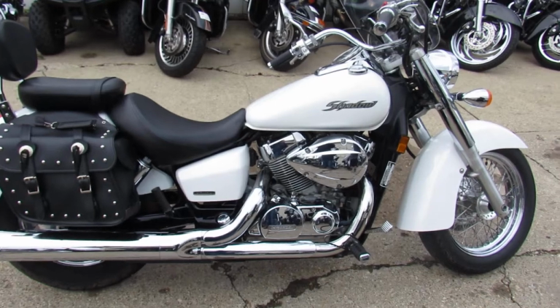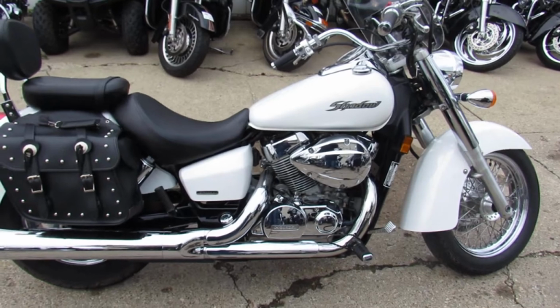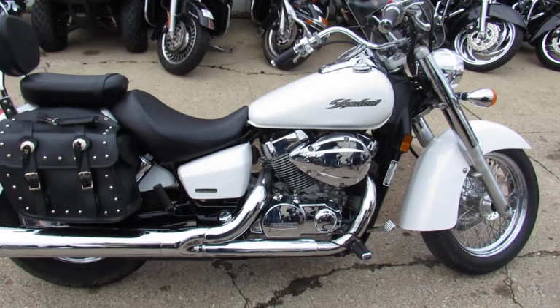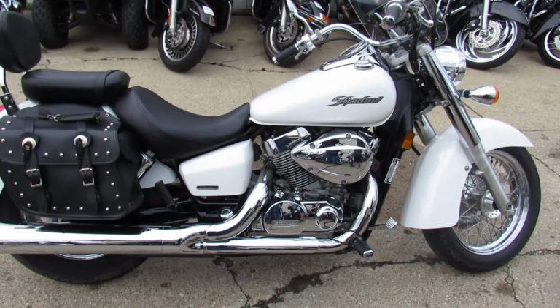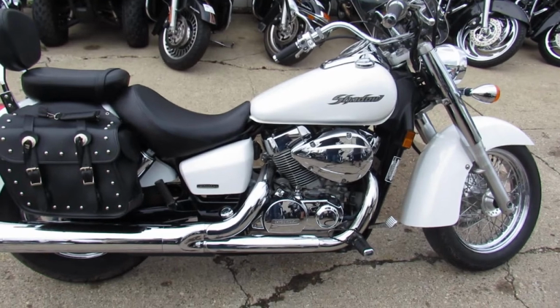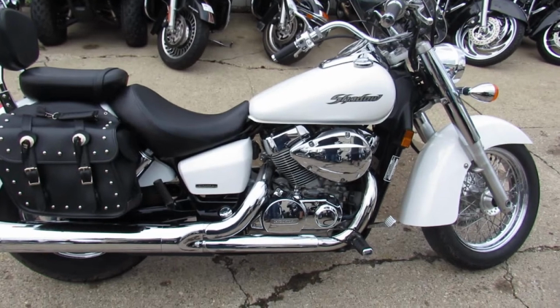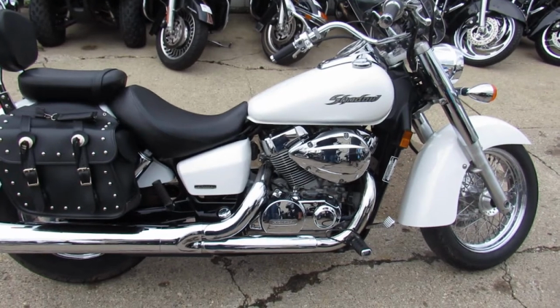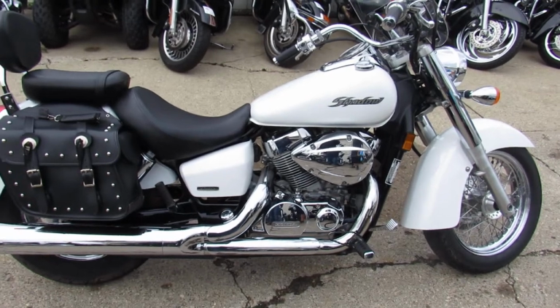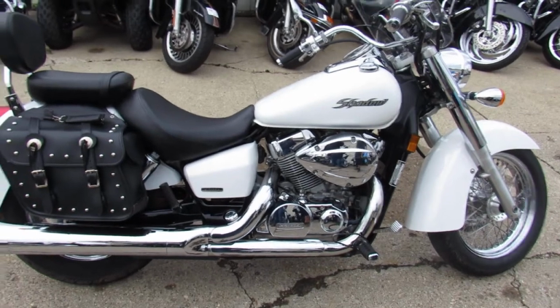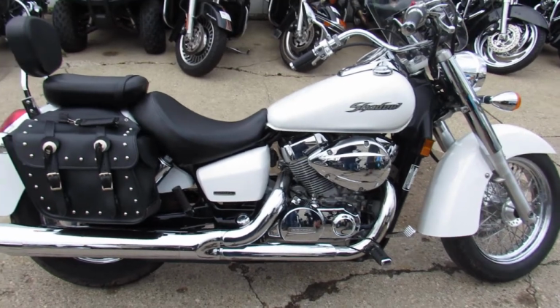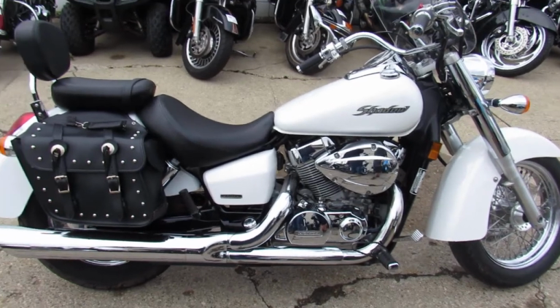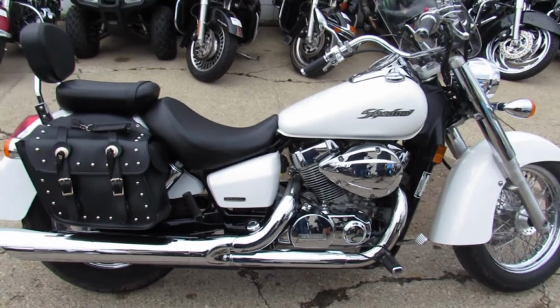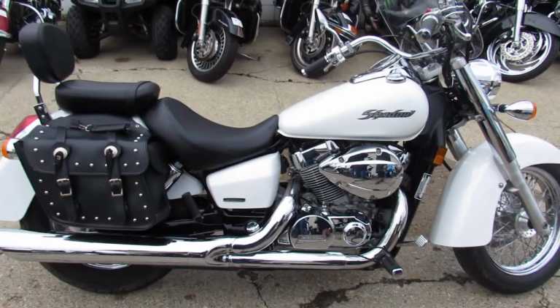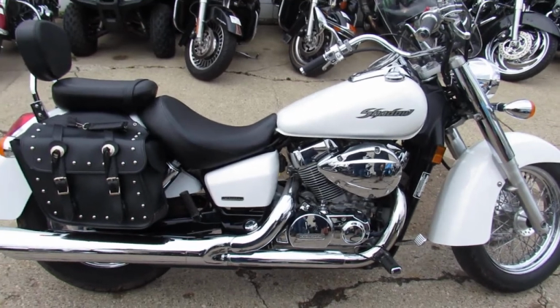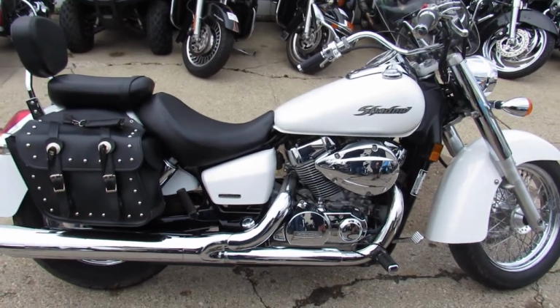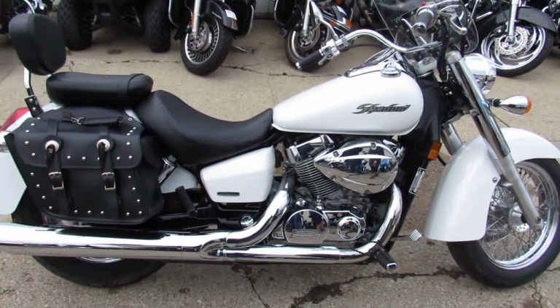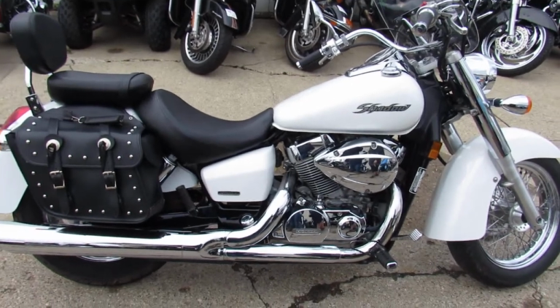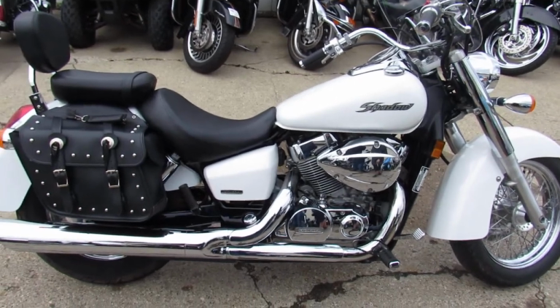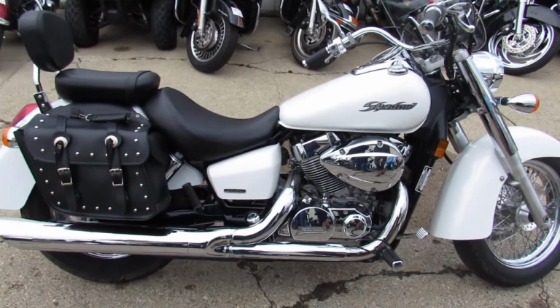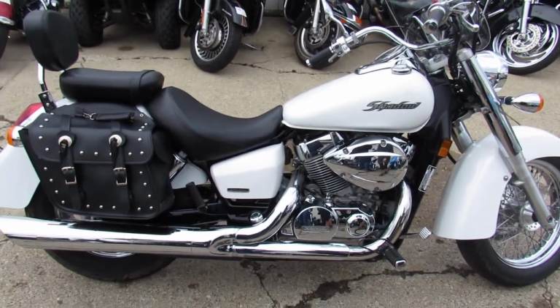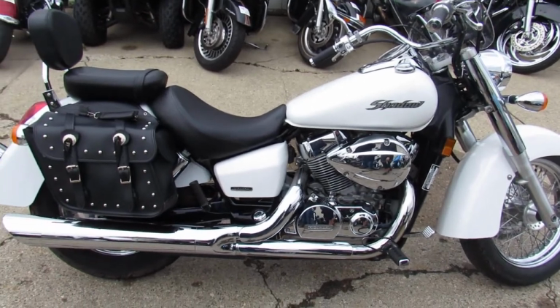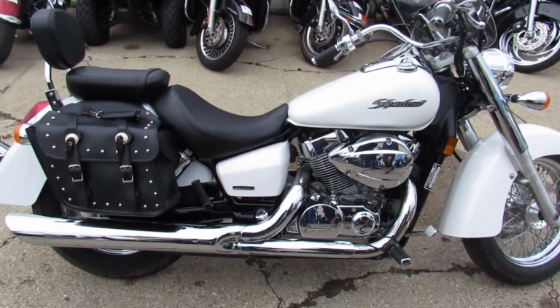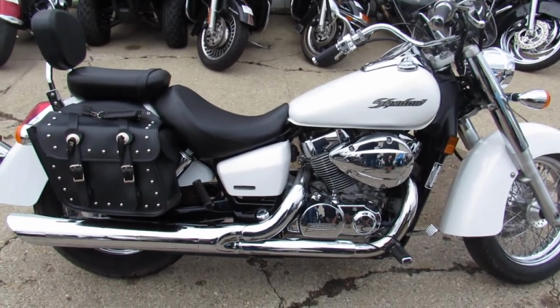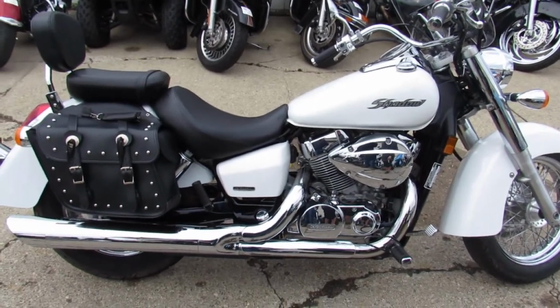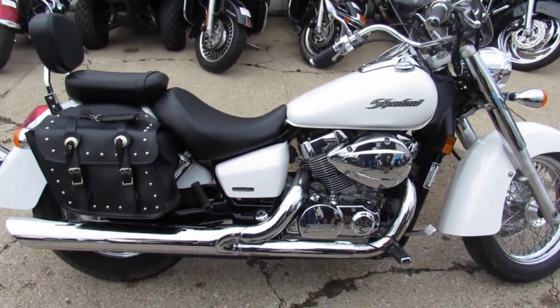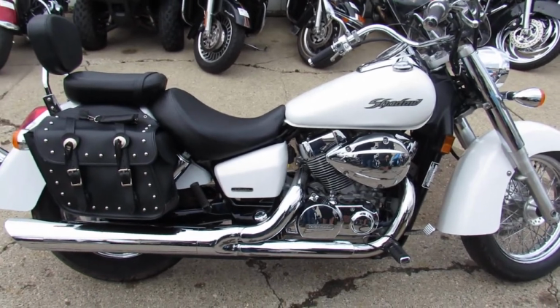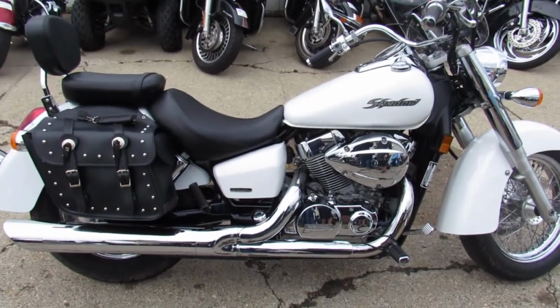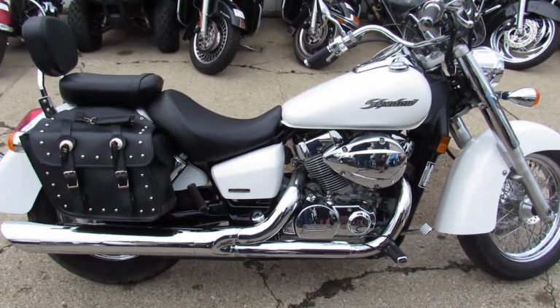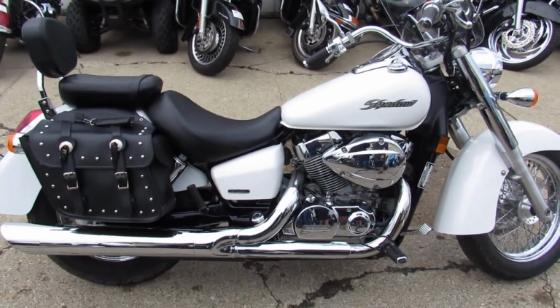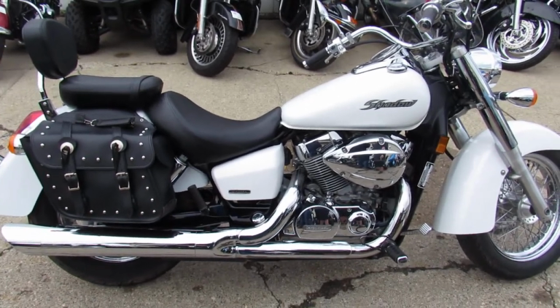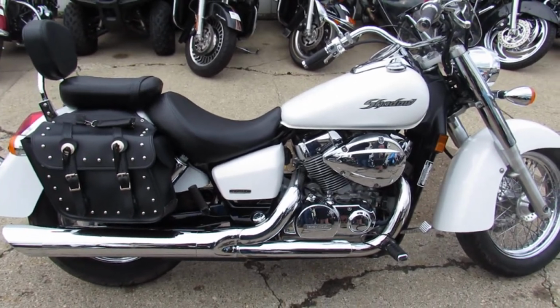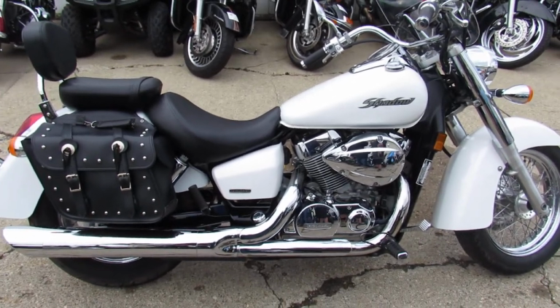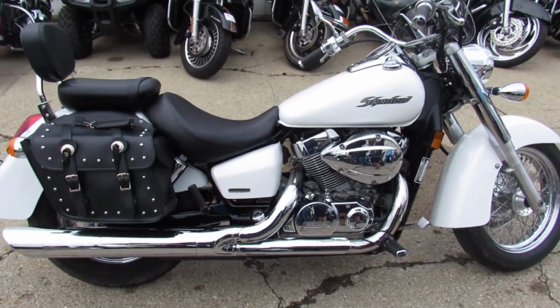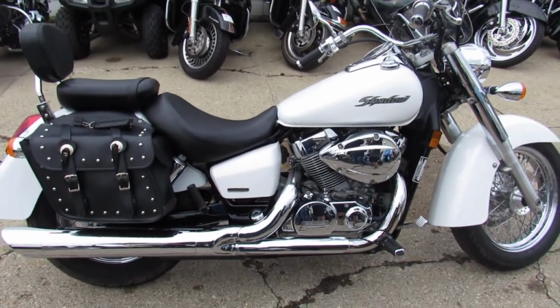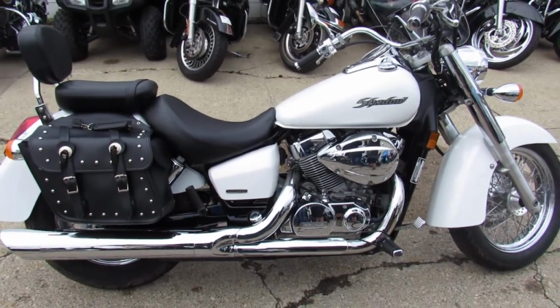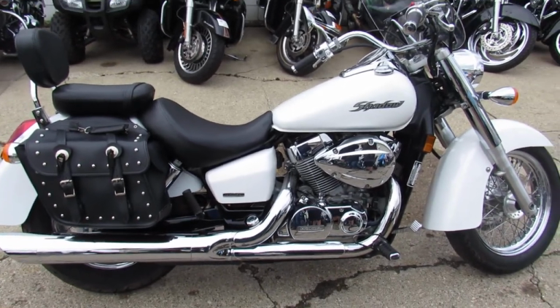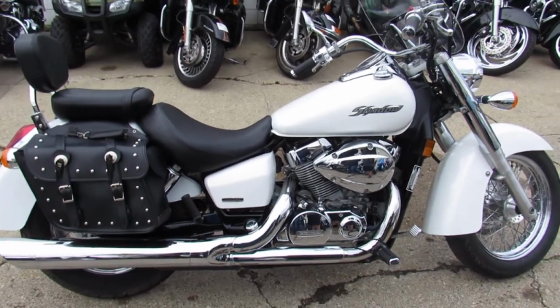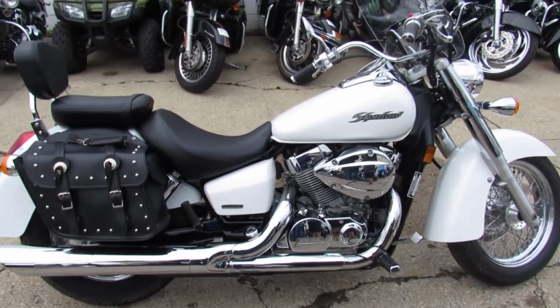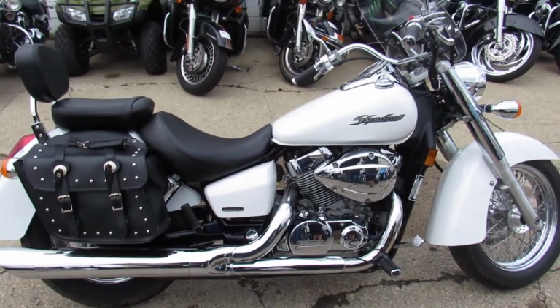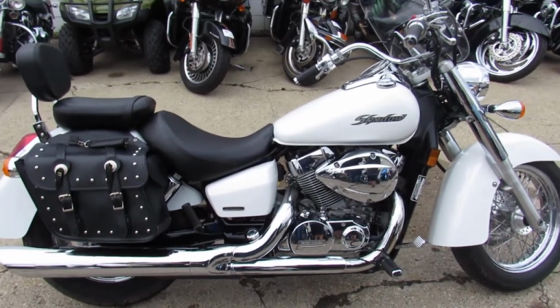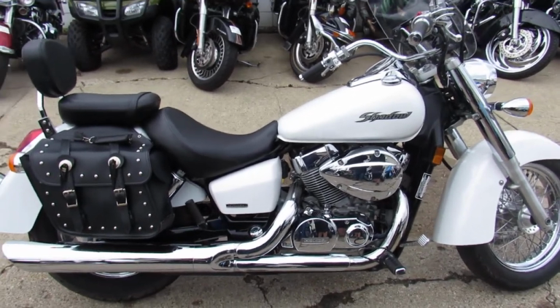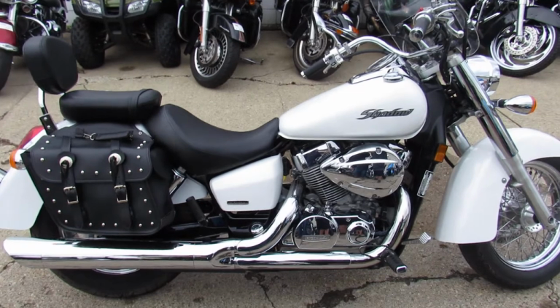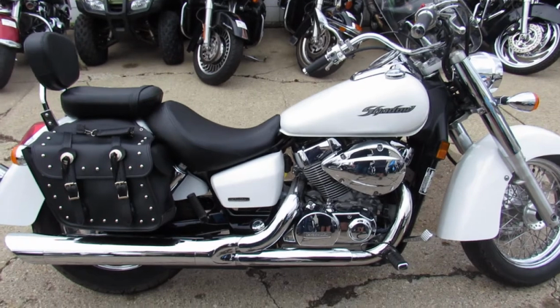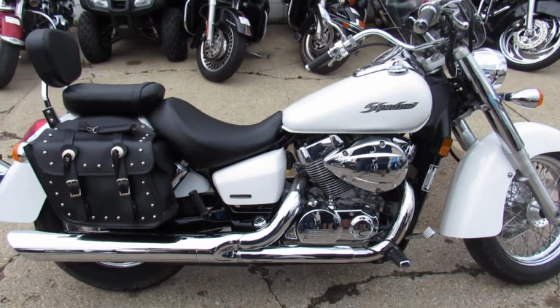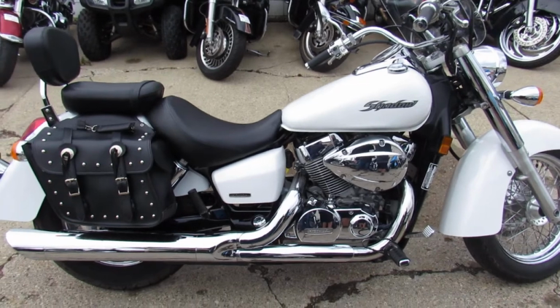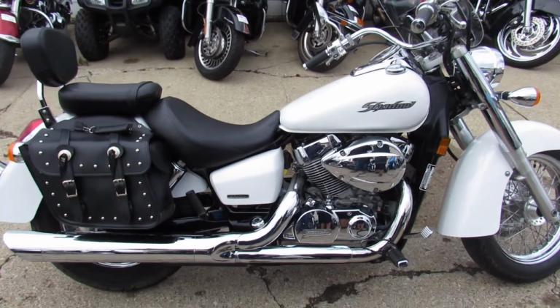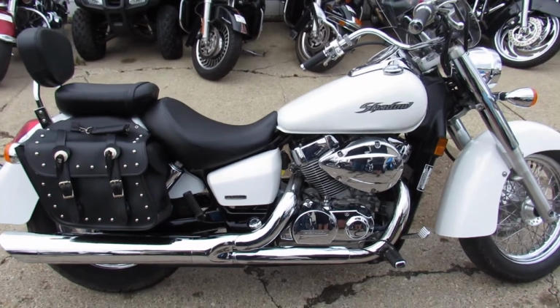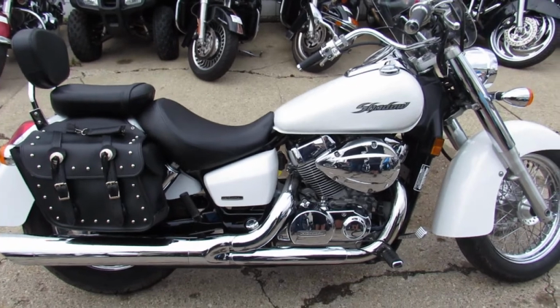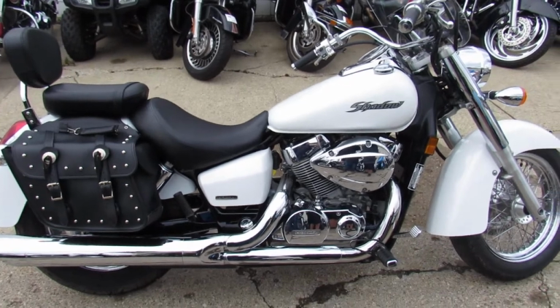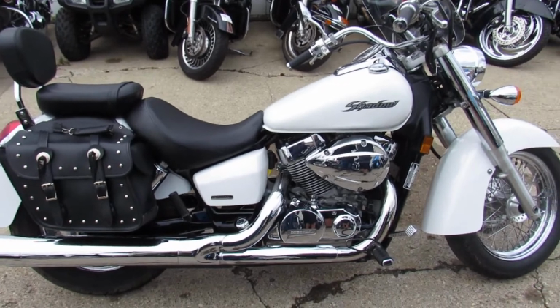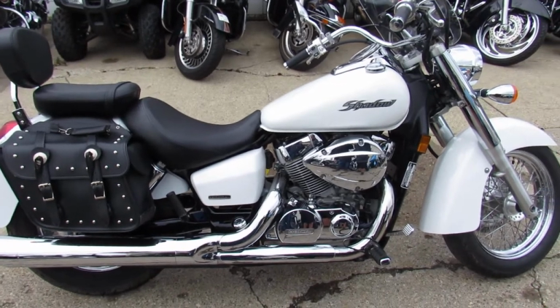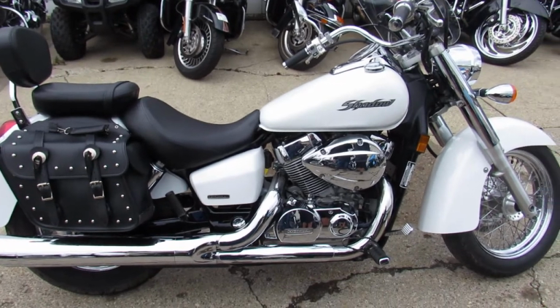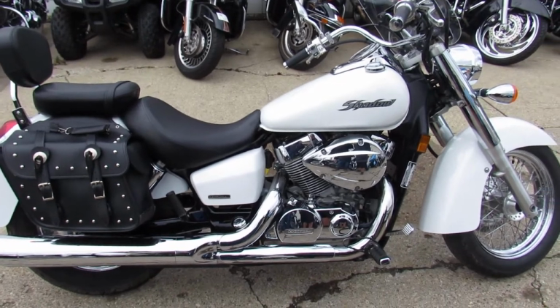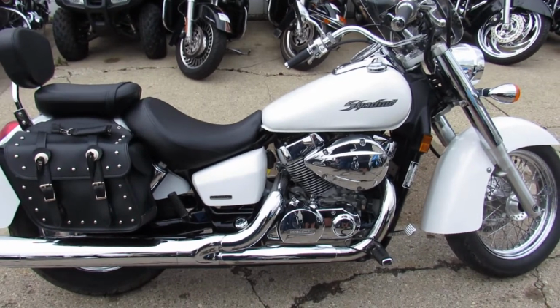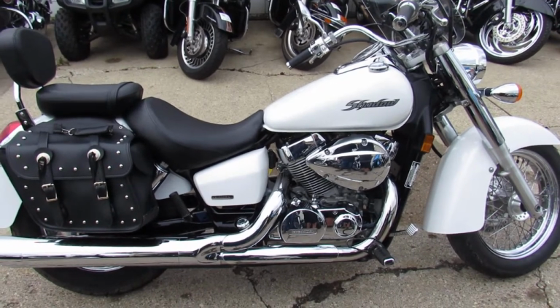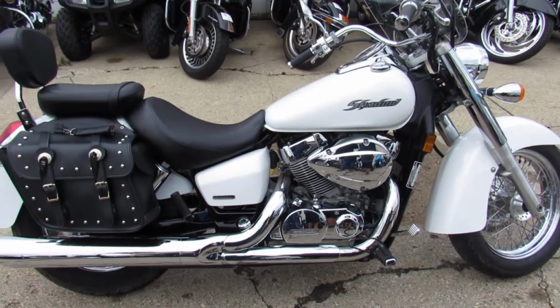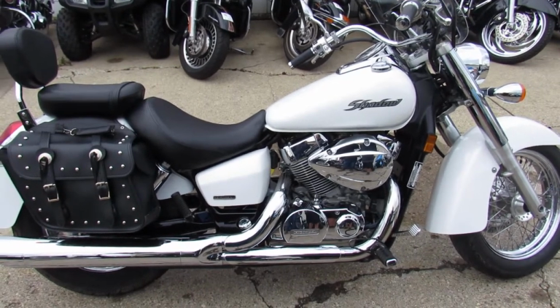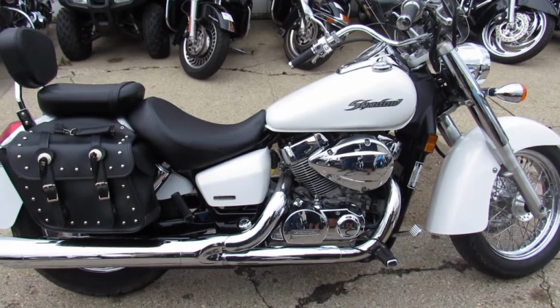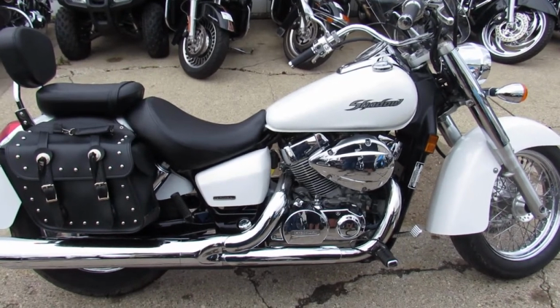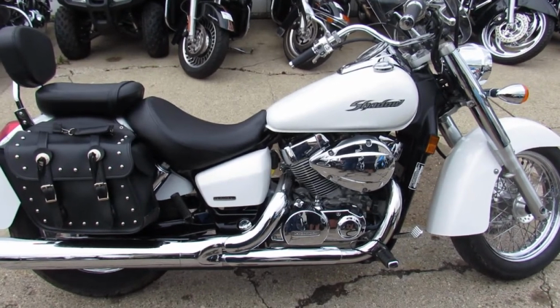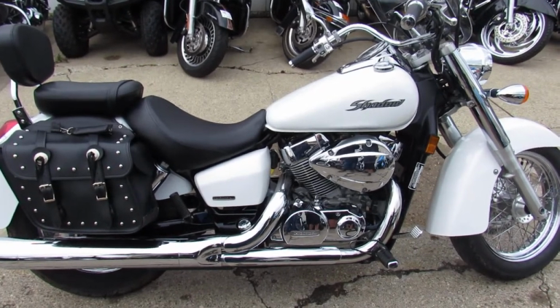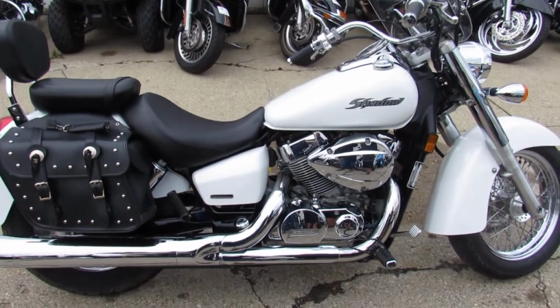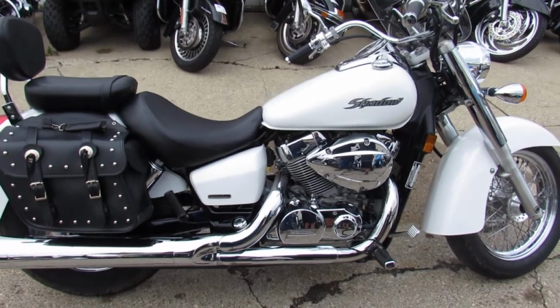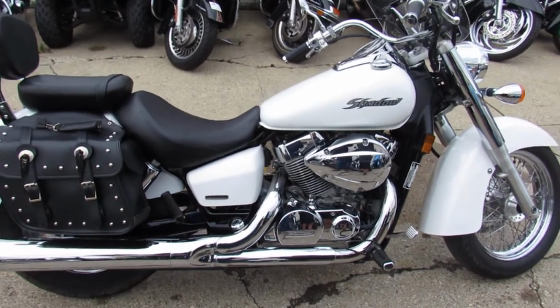Hey guys, it's Andrew and Aaron at Approval Powersports here doing some videos on the used bikes. We got over 600 used bikes in the showroom for sale.